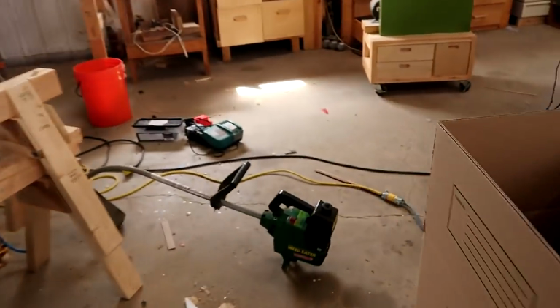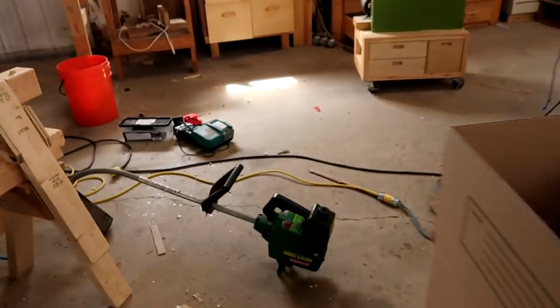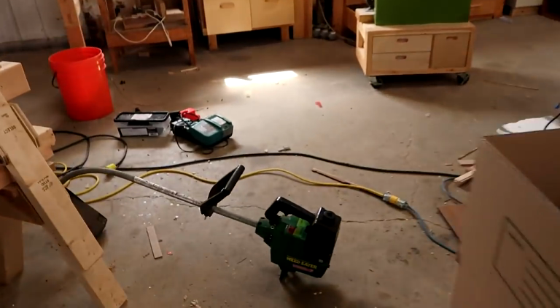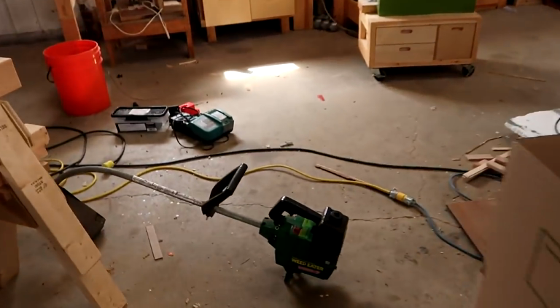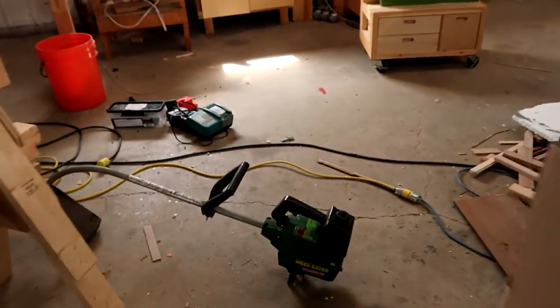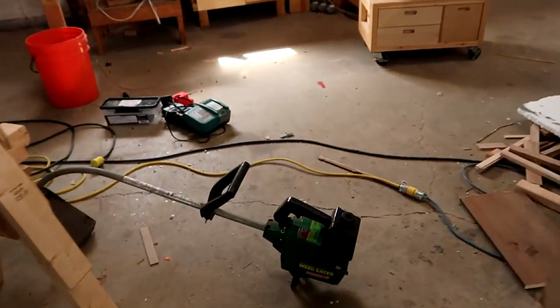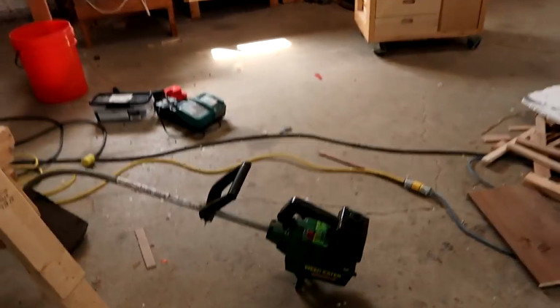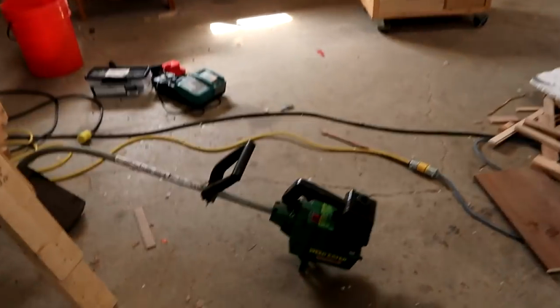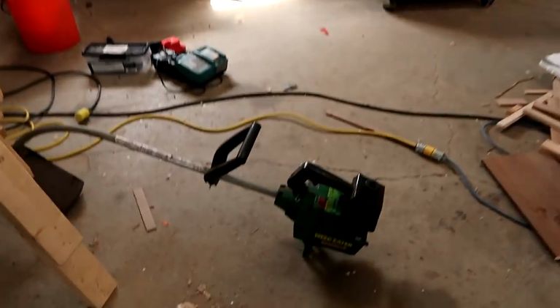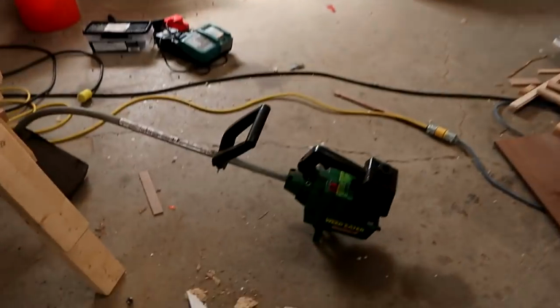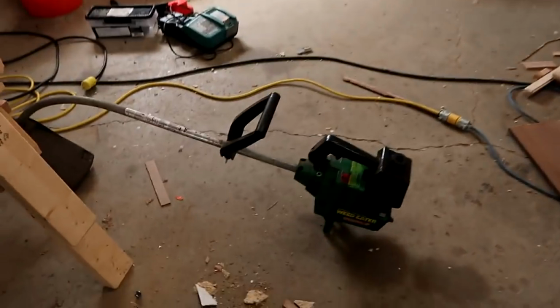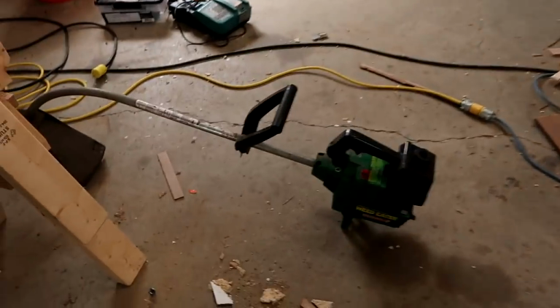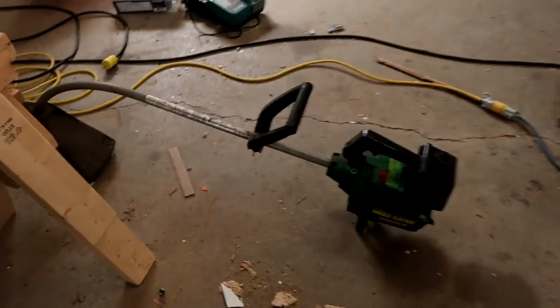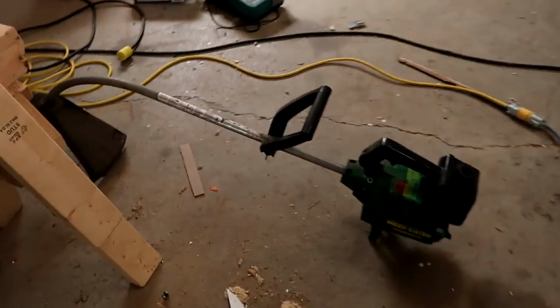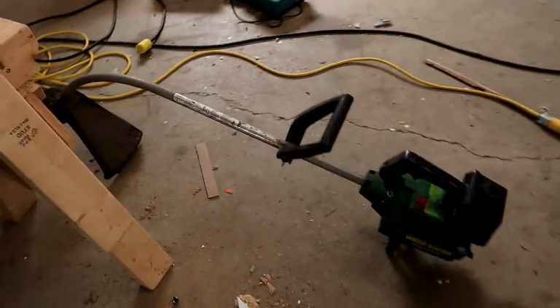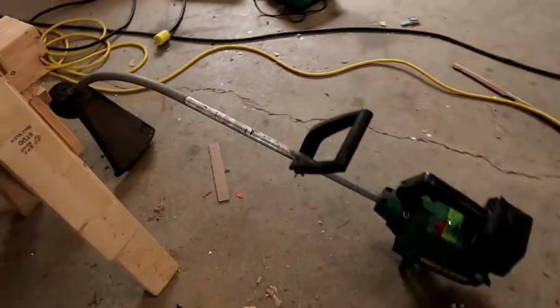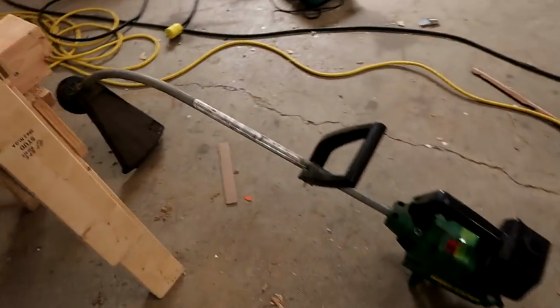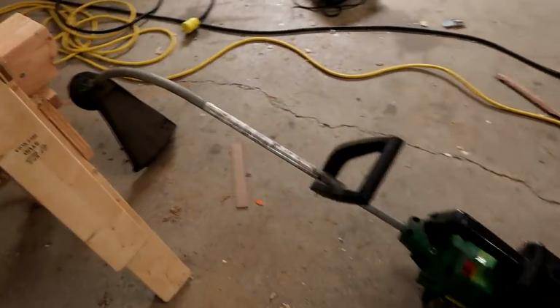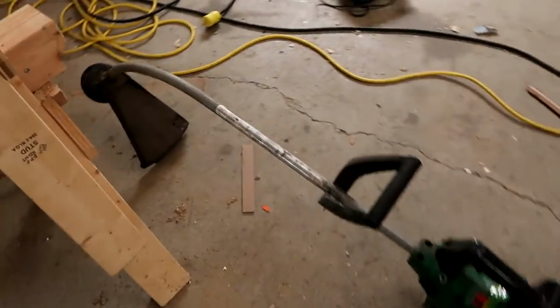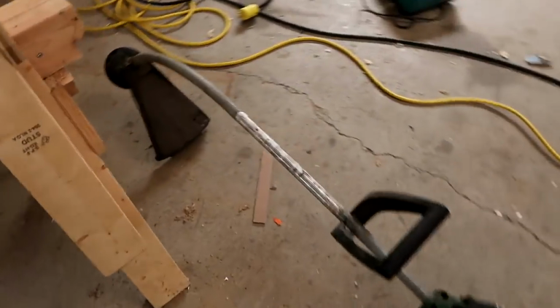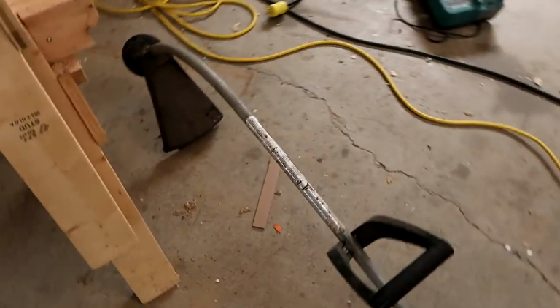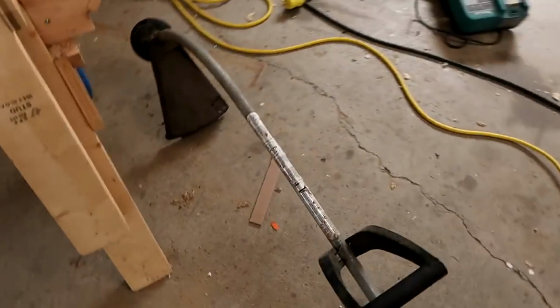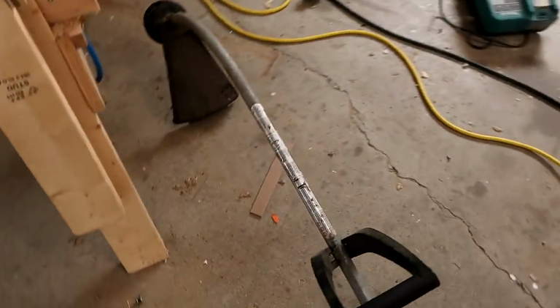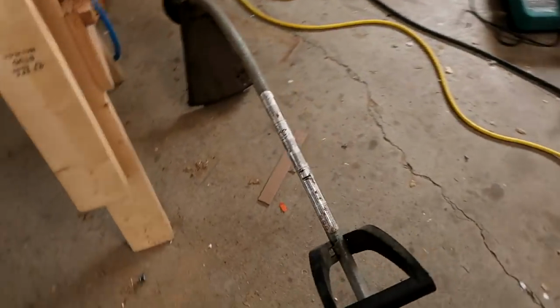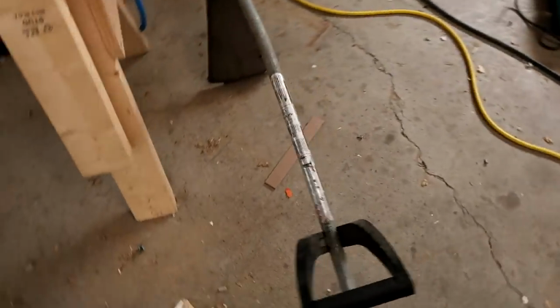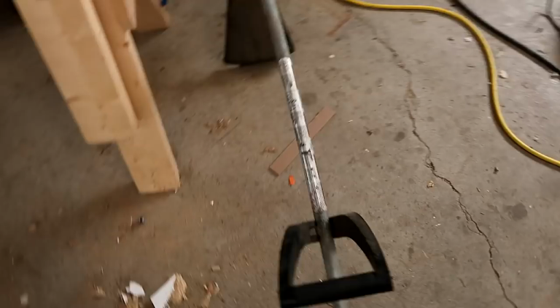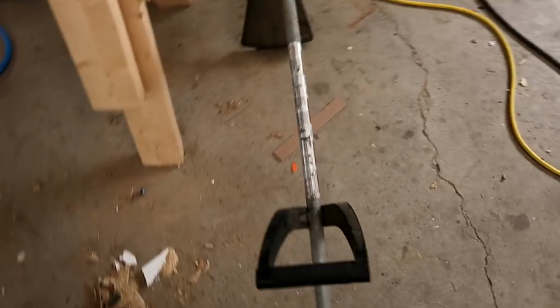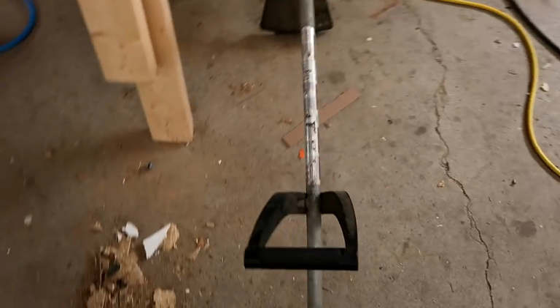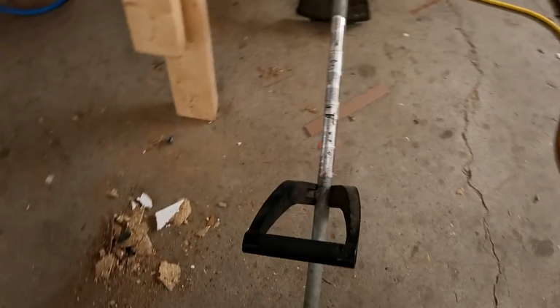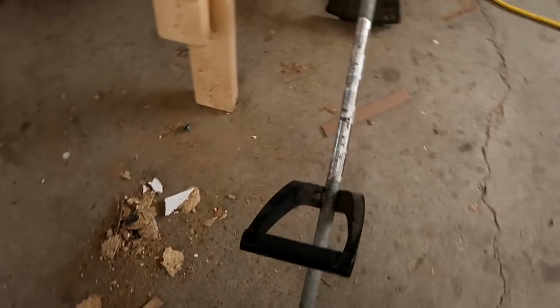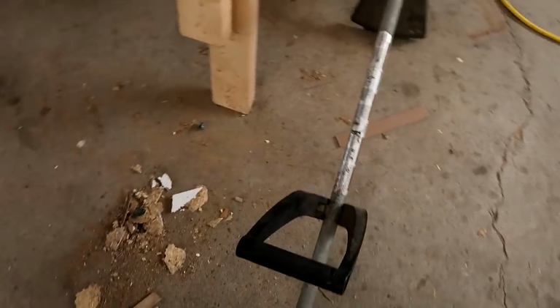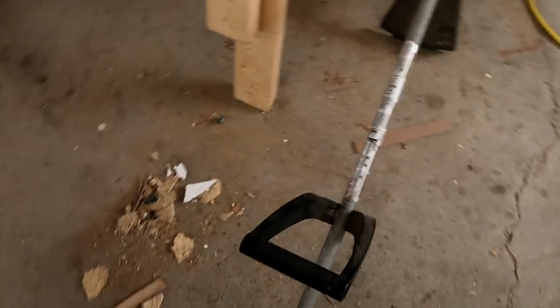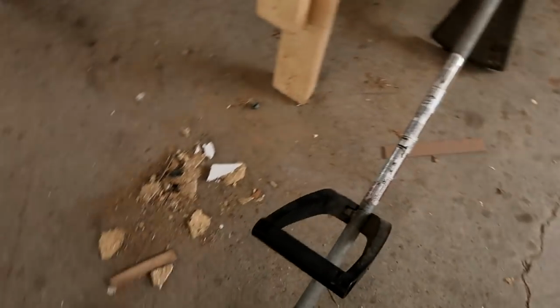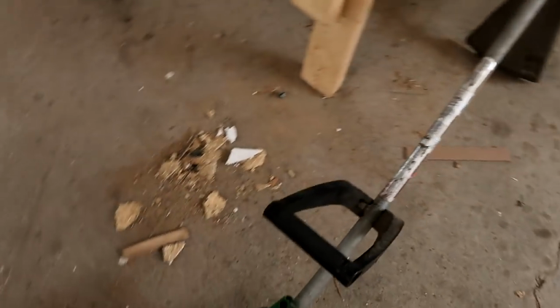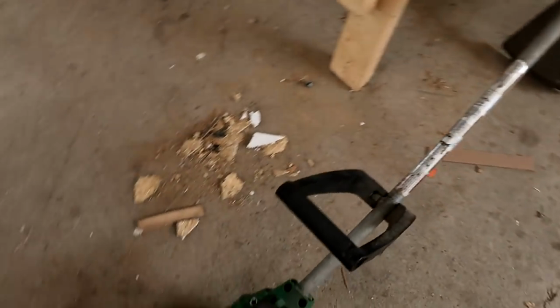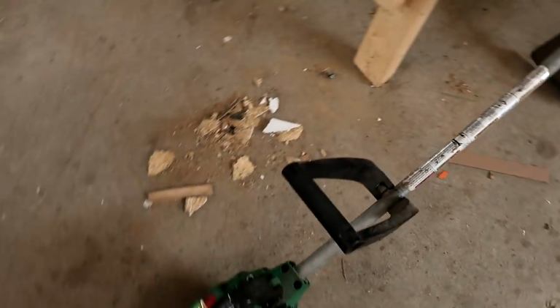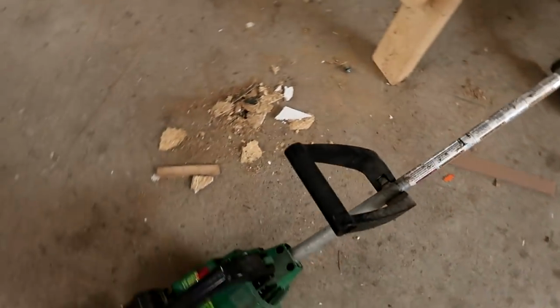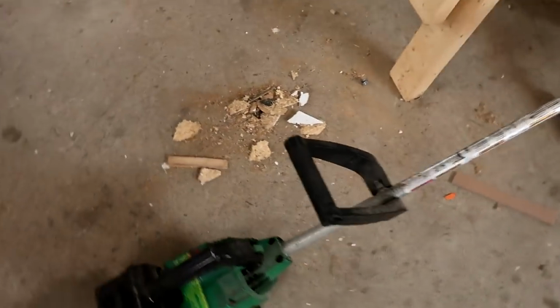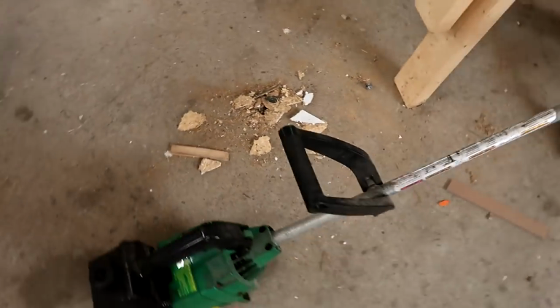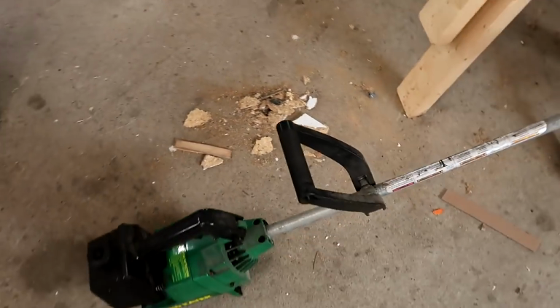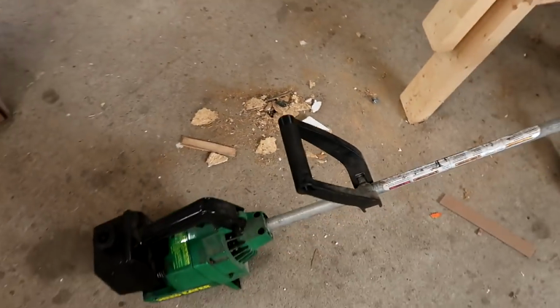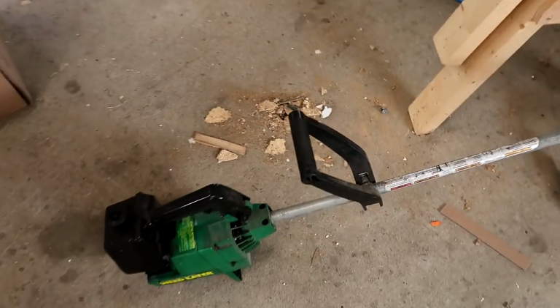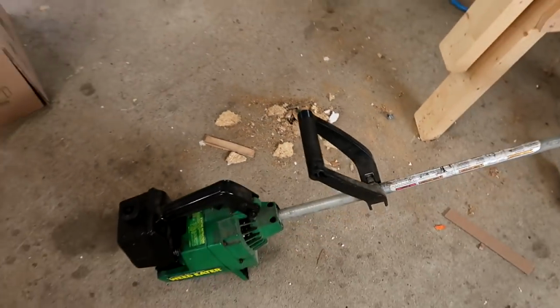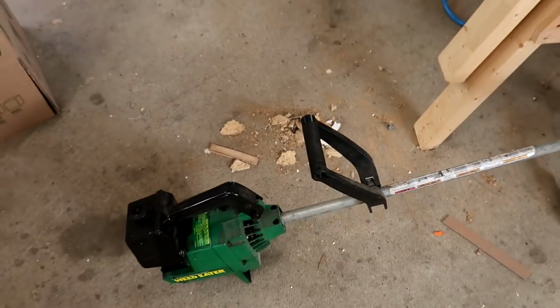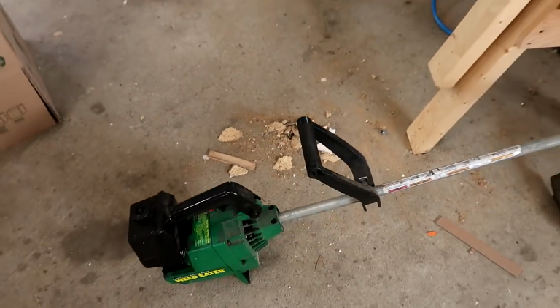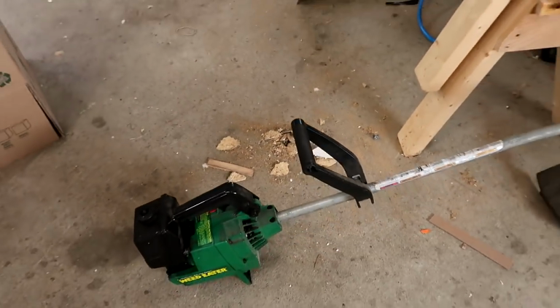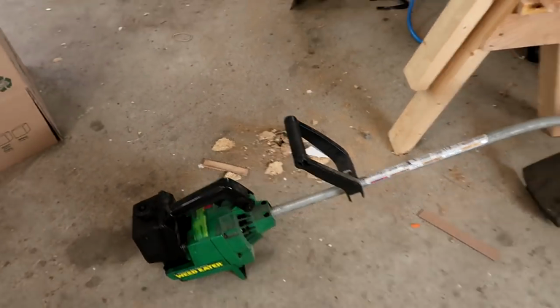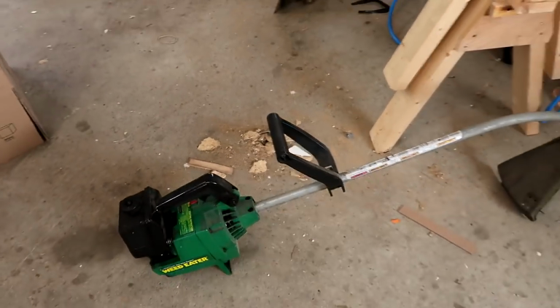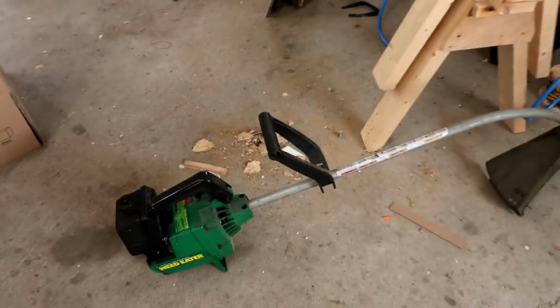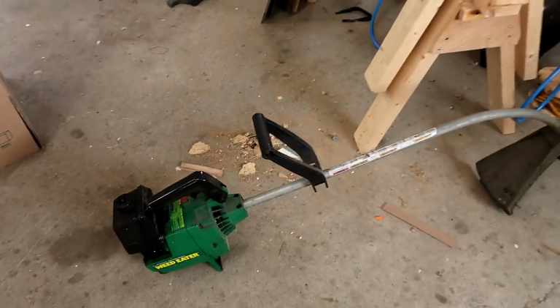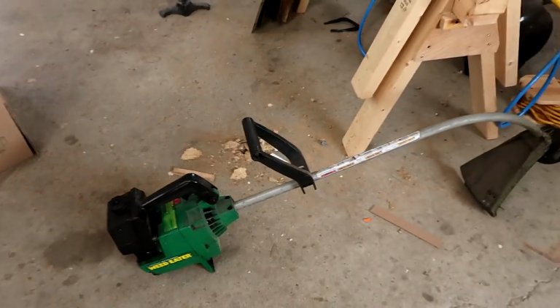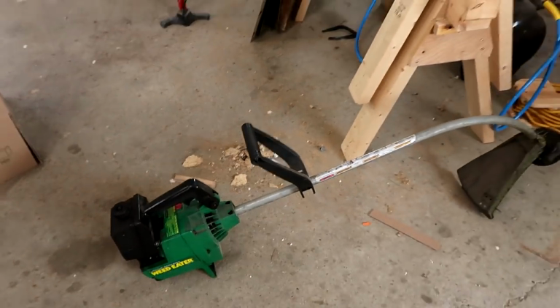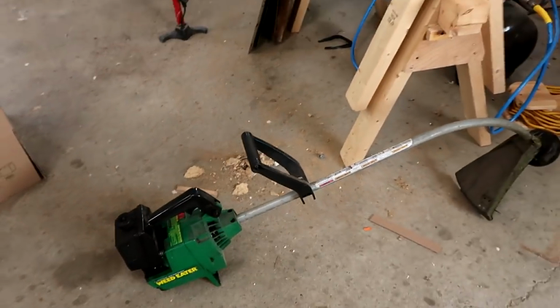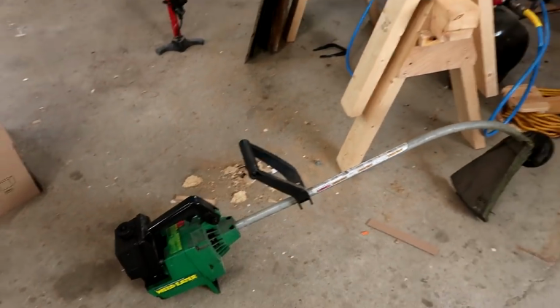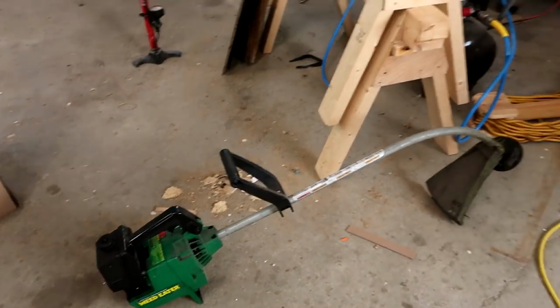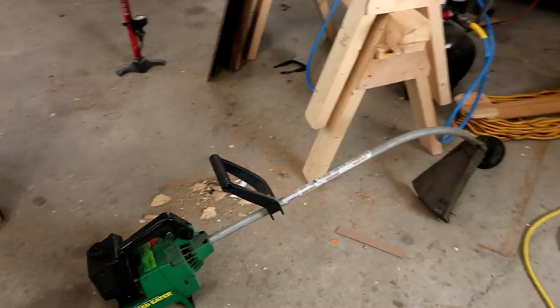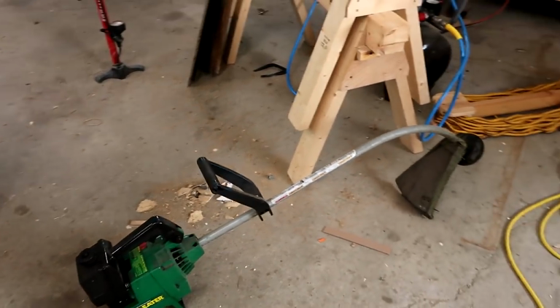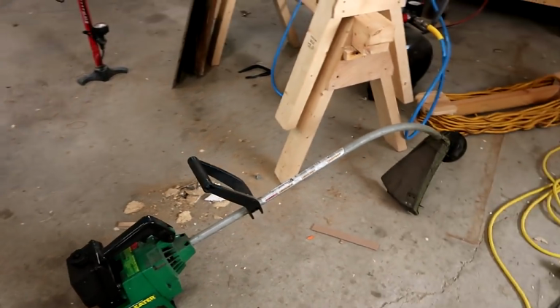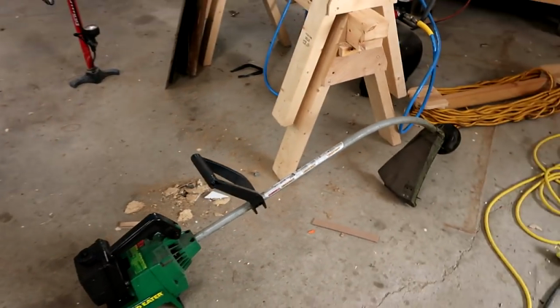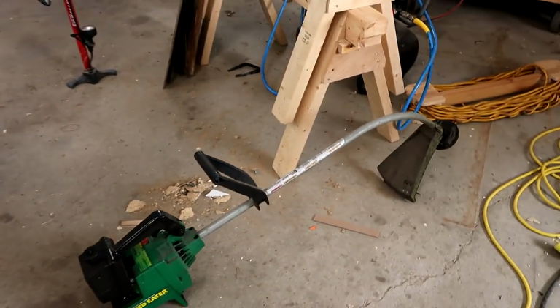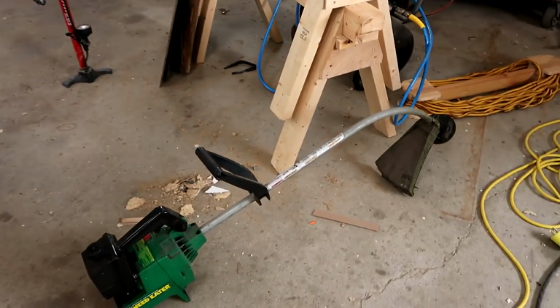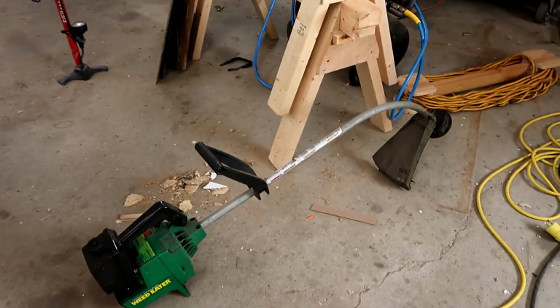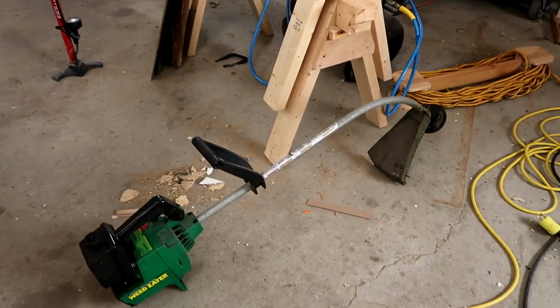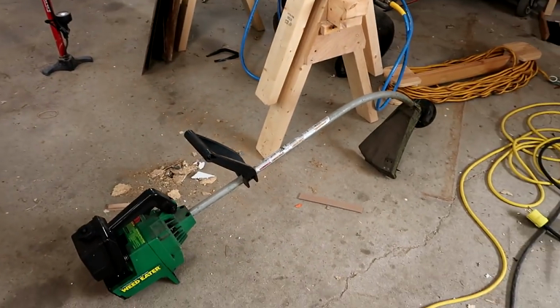This green gas powered weed whacker. Unfortunately we broke the starter cord on it, but it was run just recently.